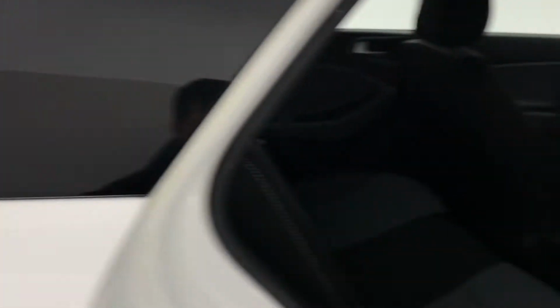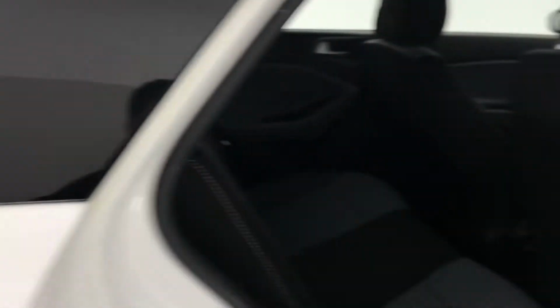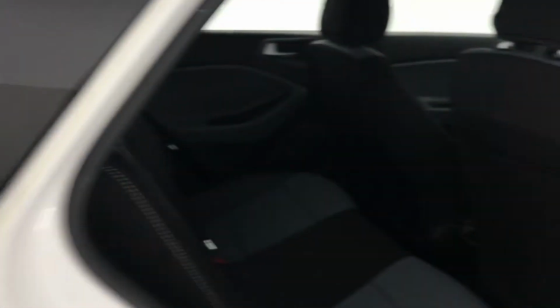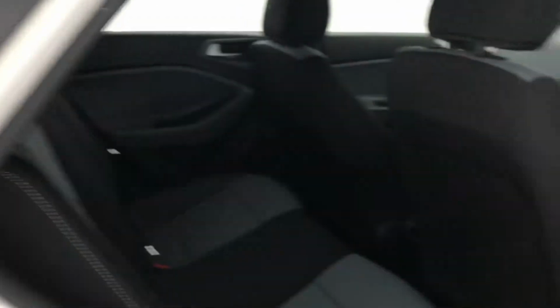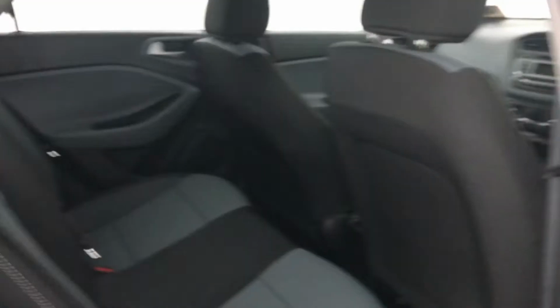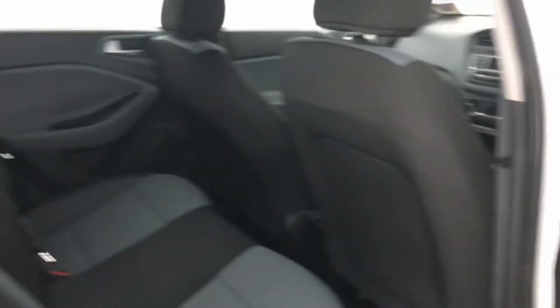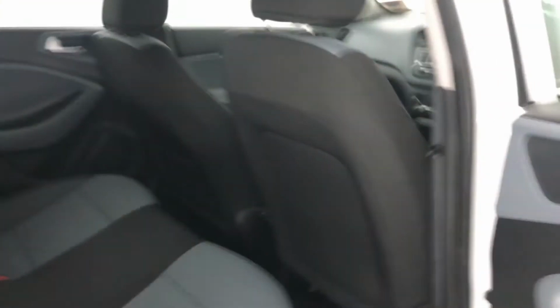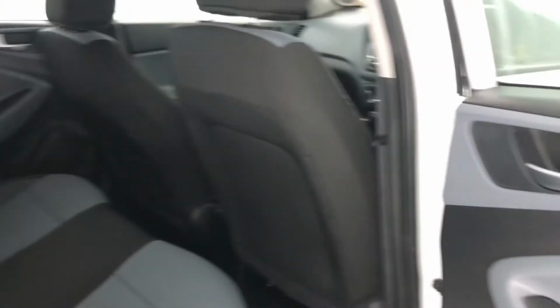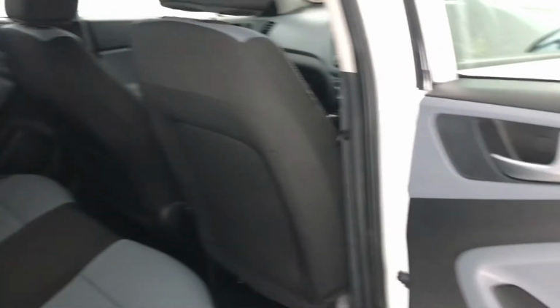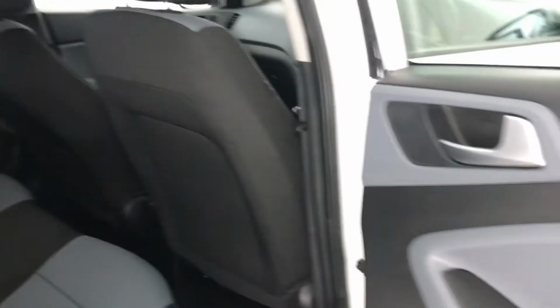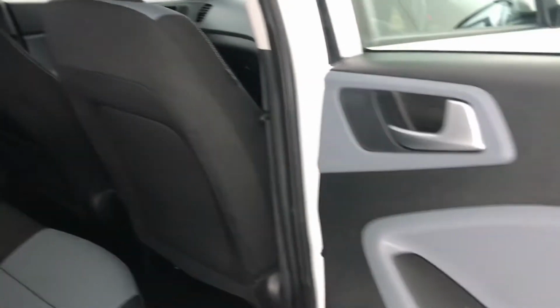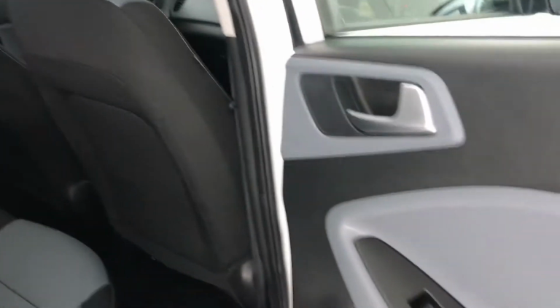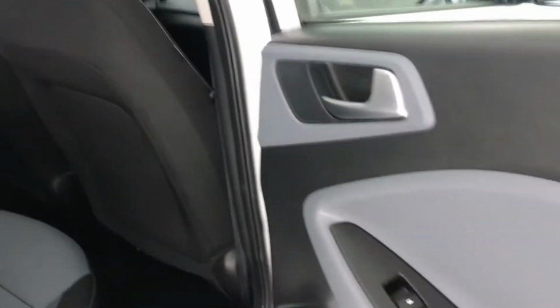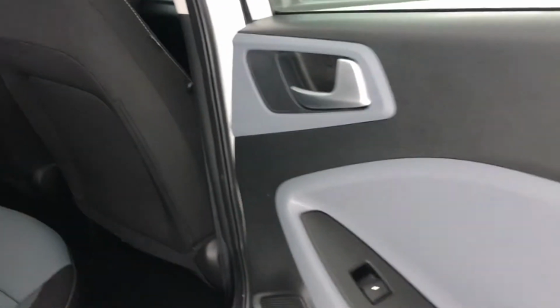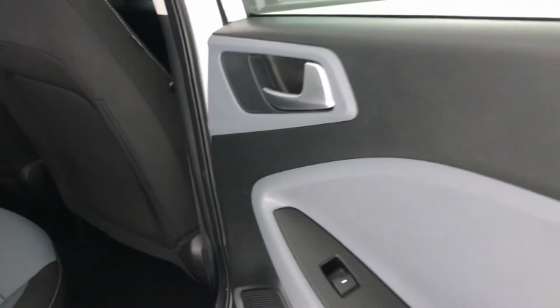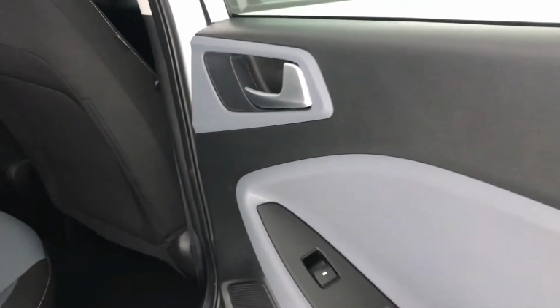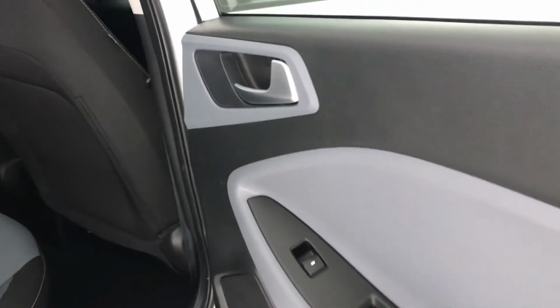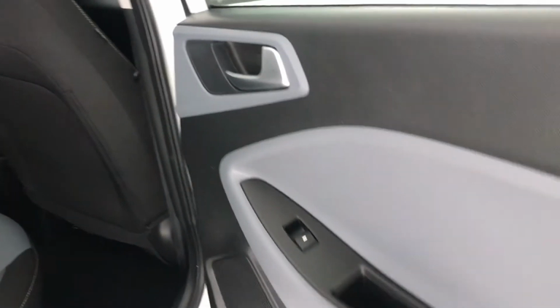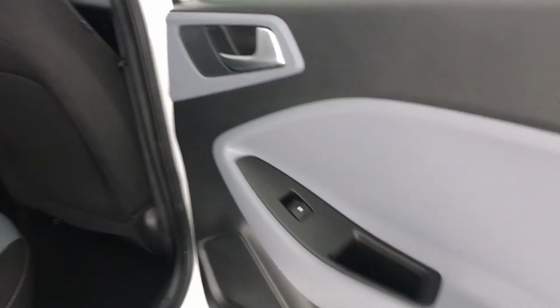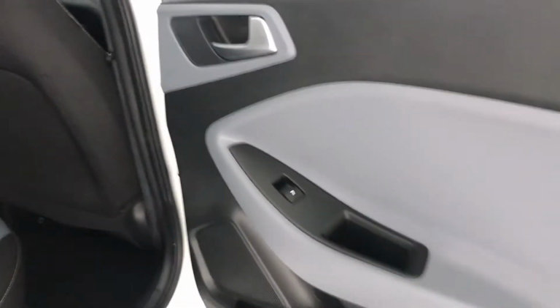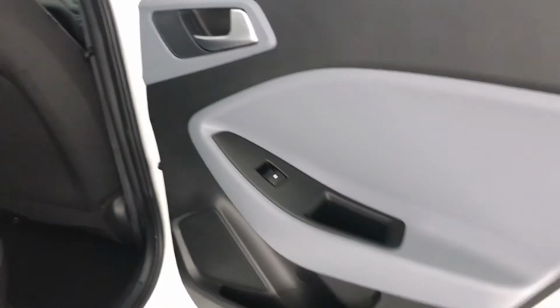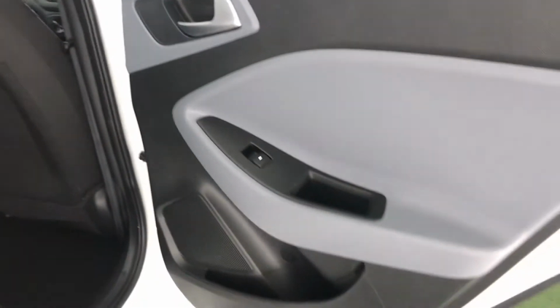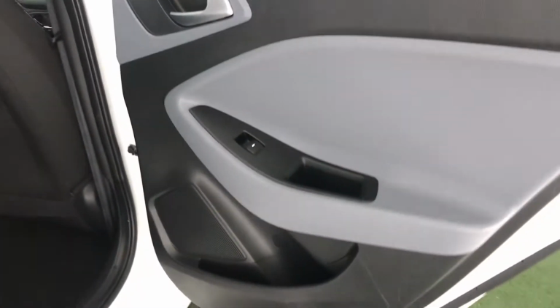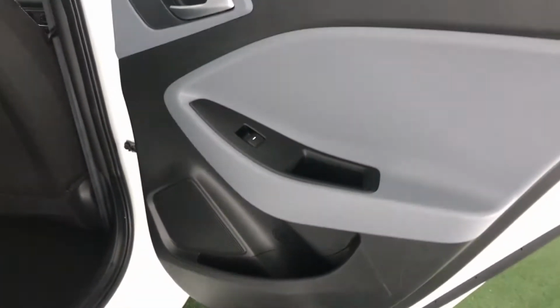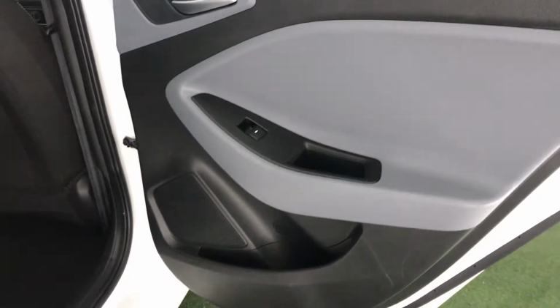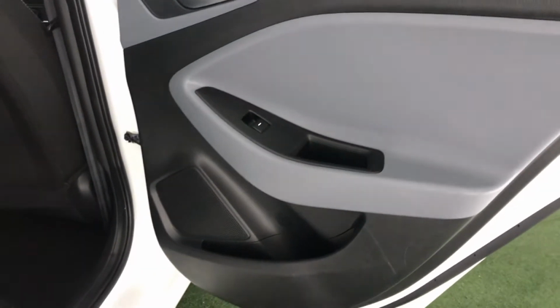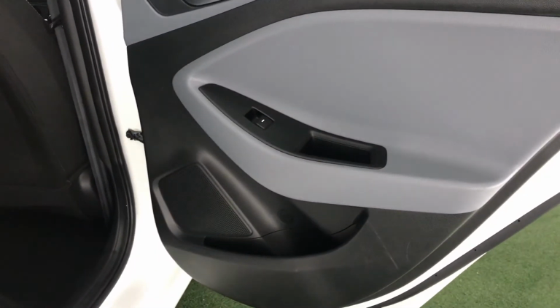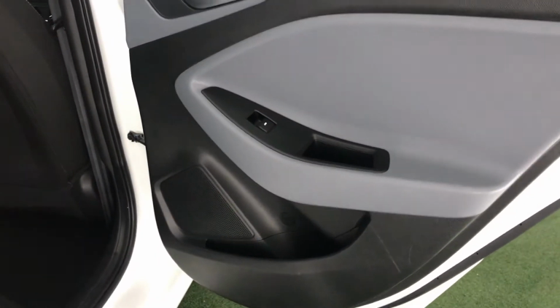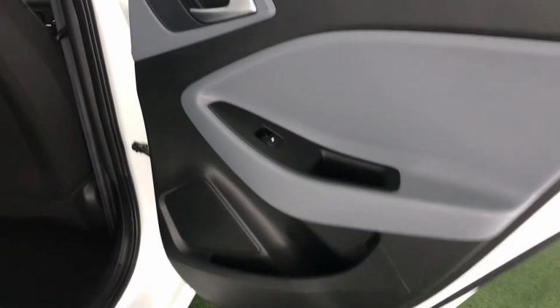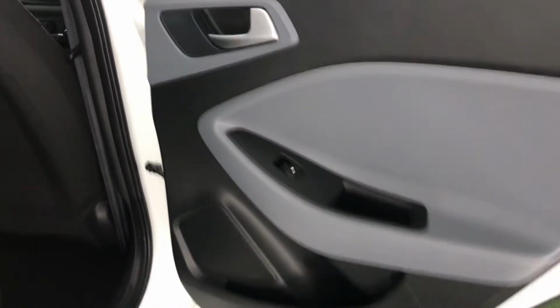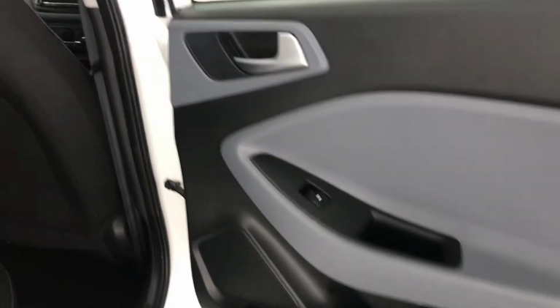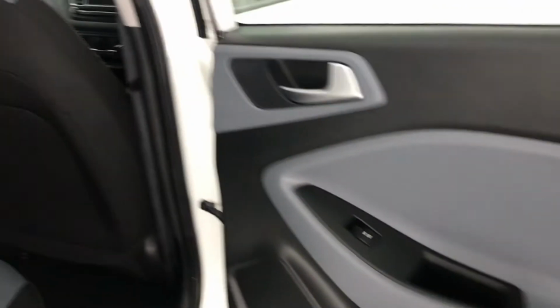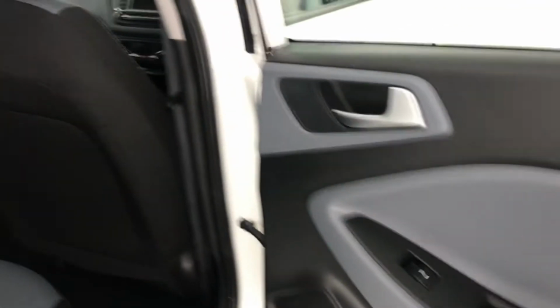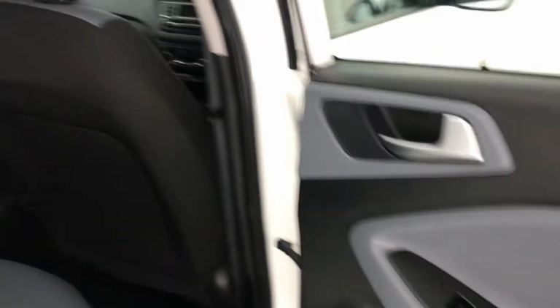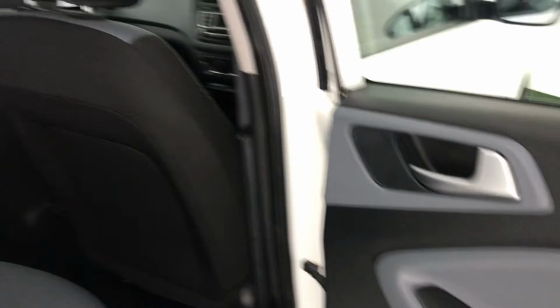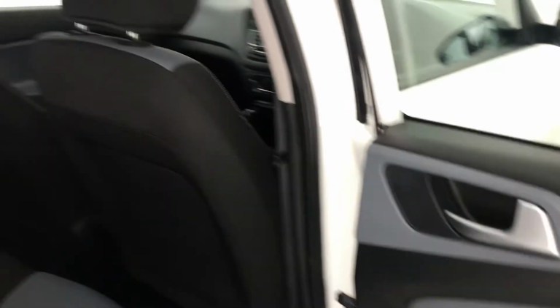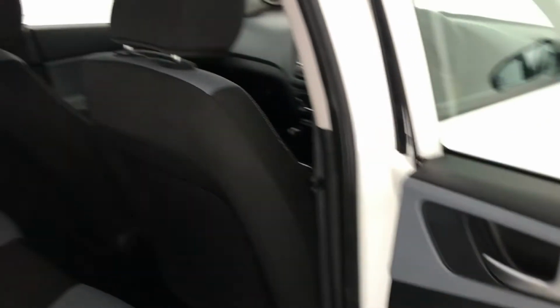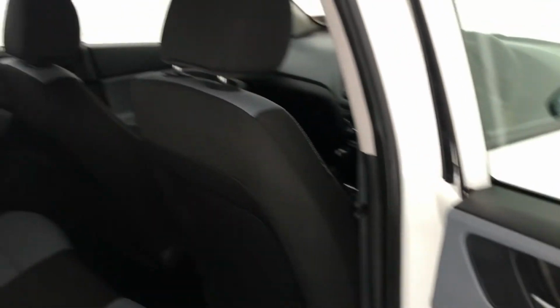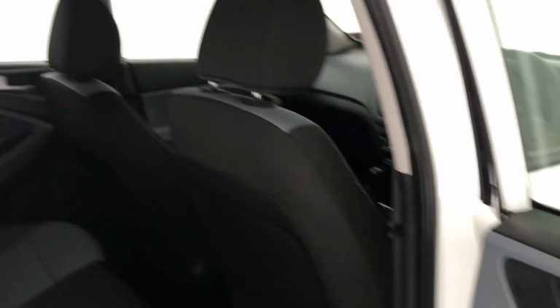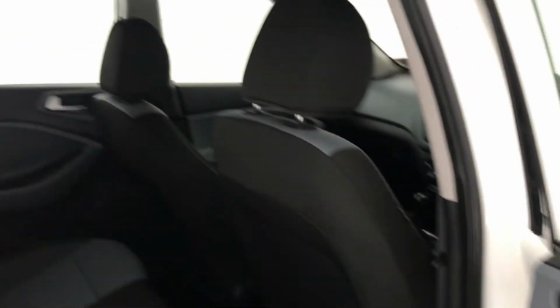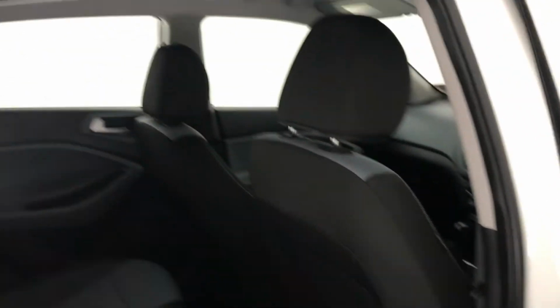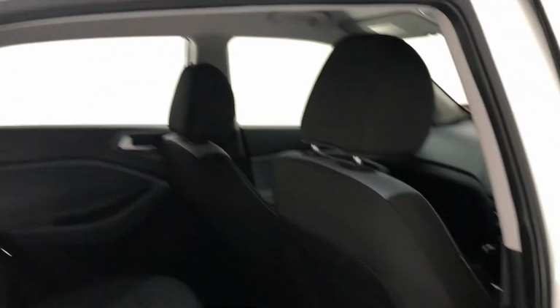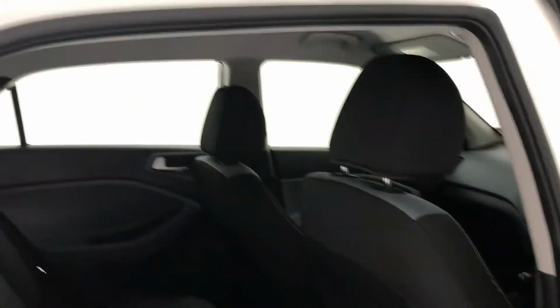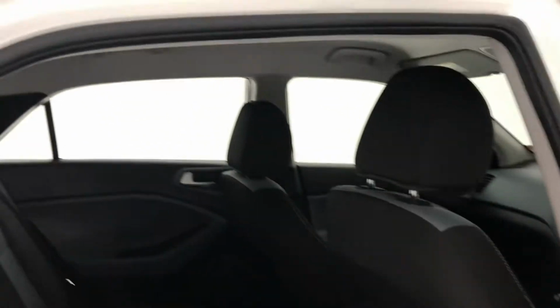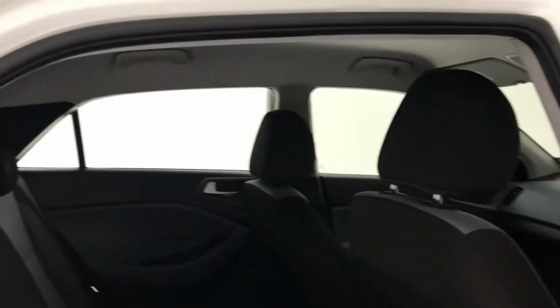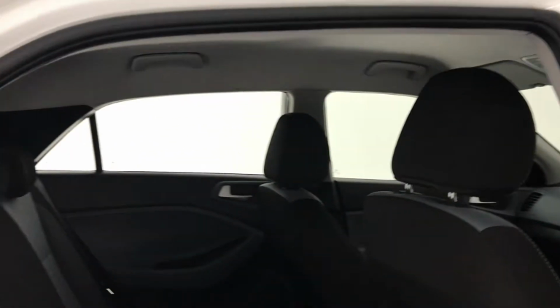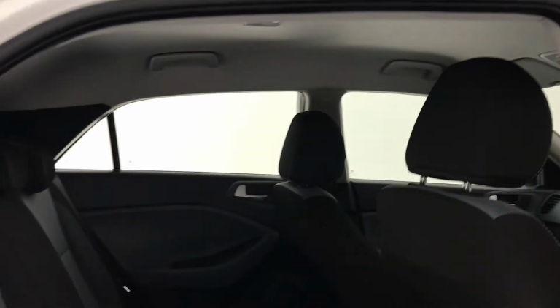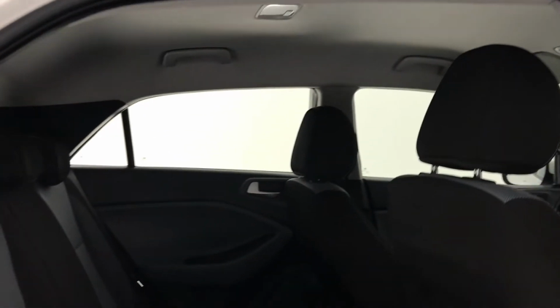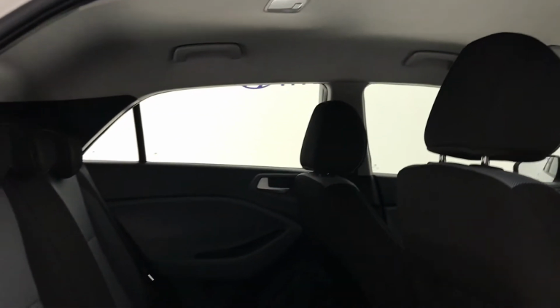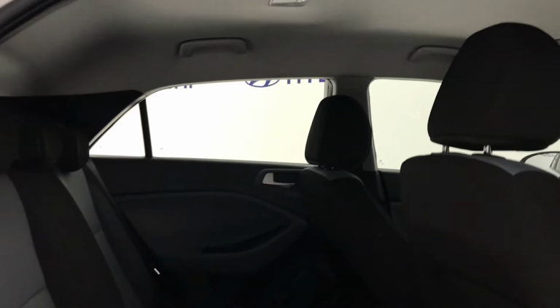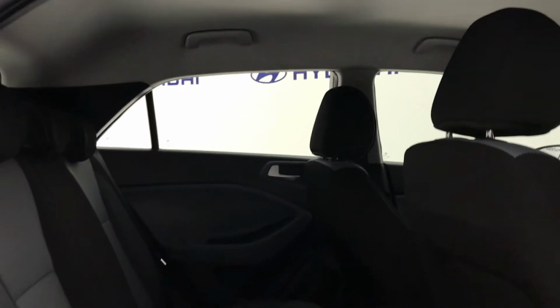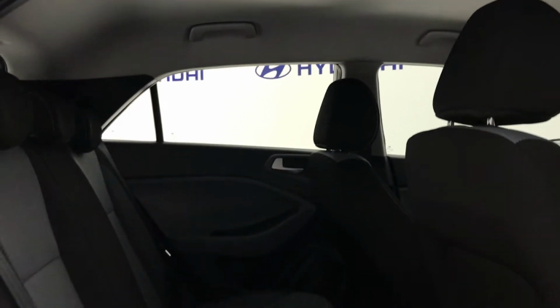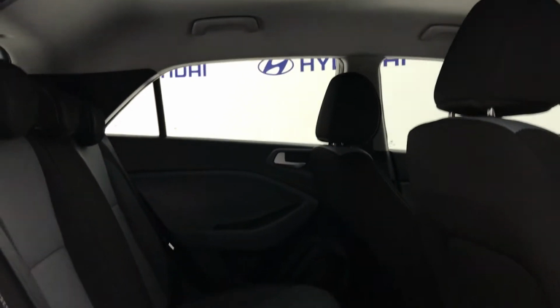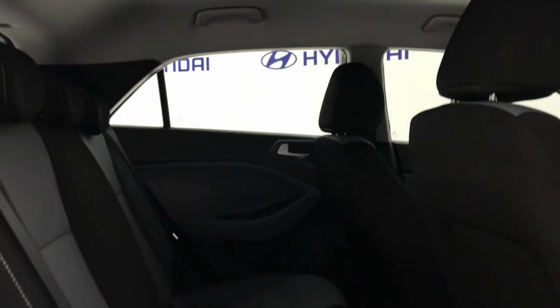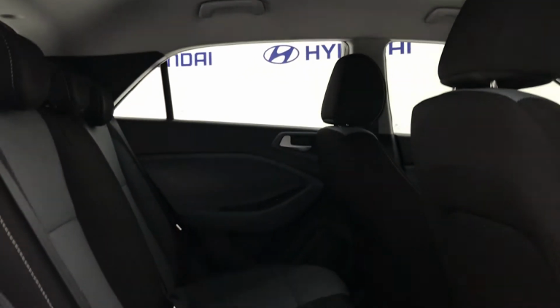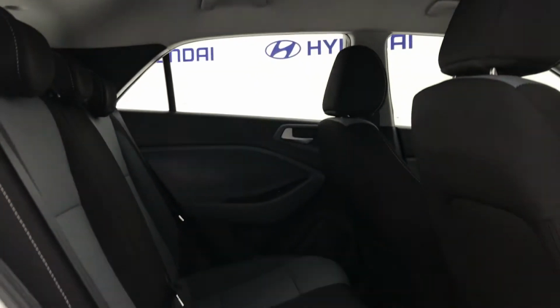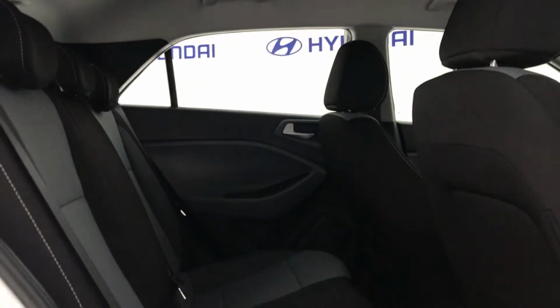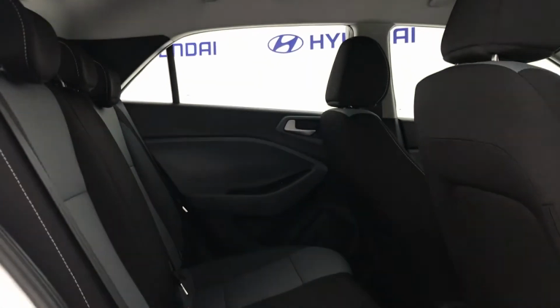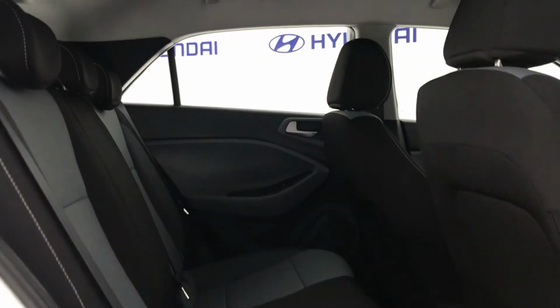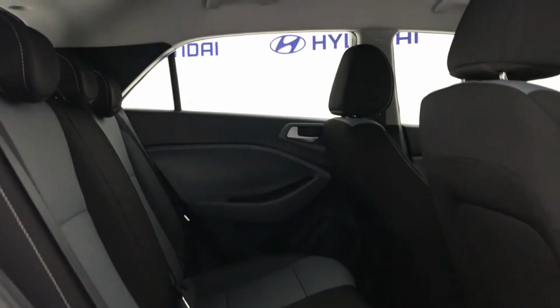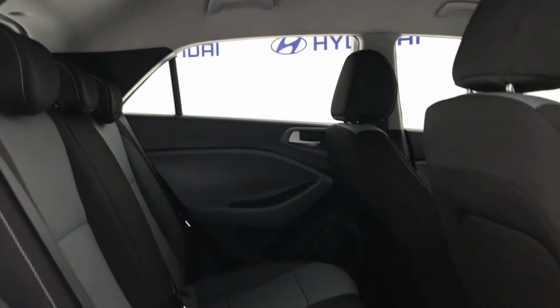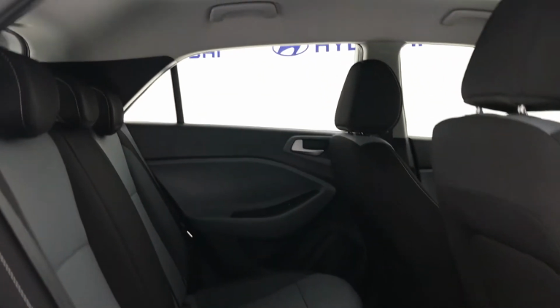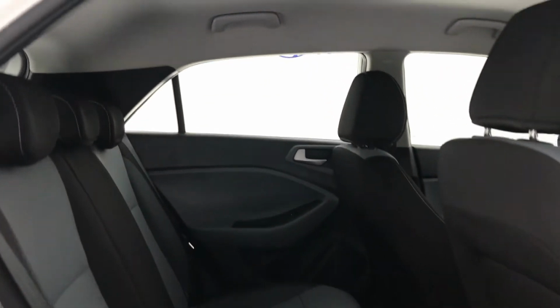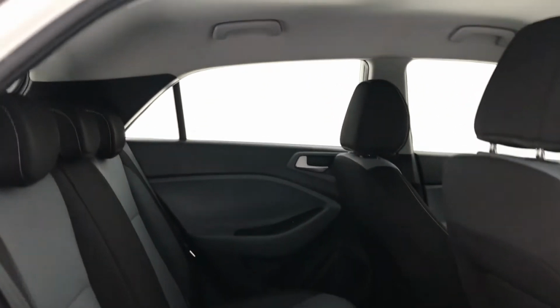In the back you have electric windows, and it's nice and spacious in the rear.